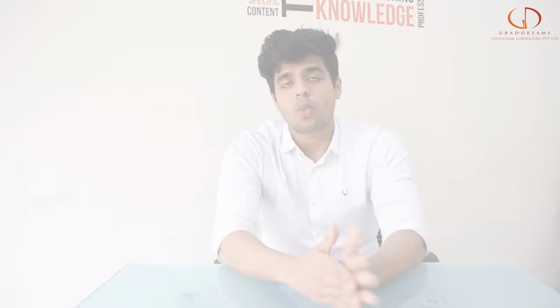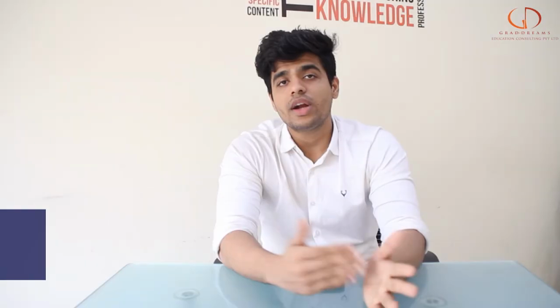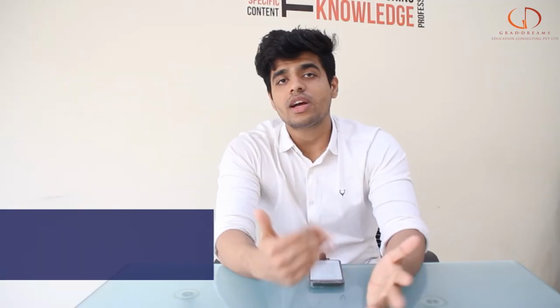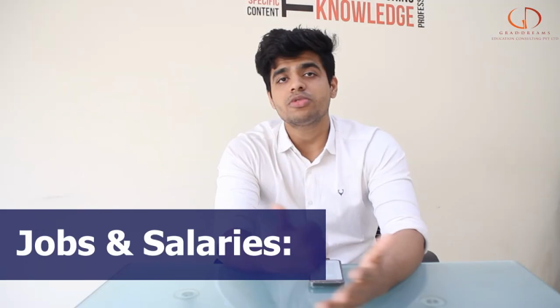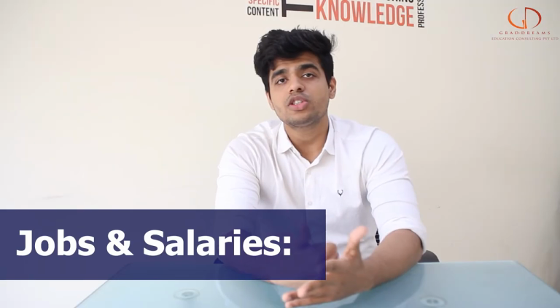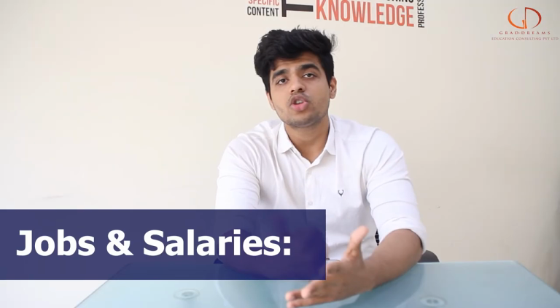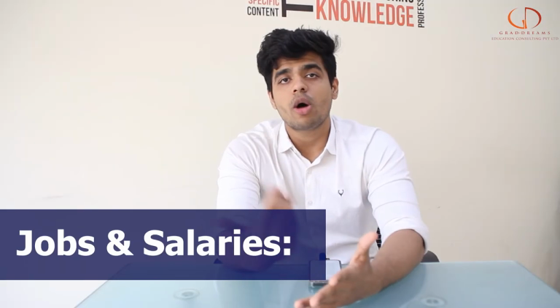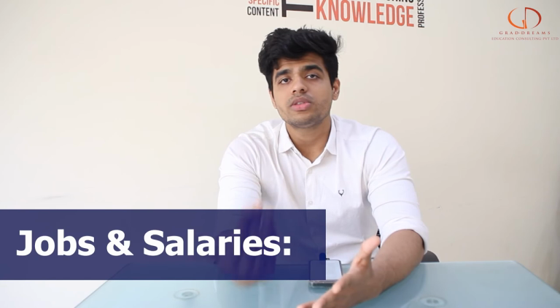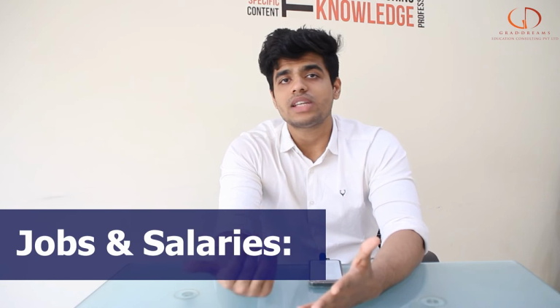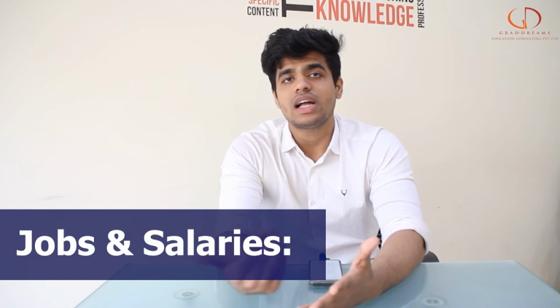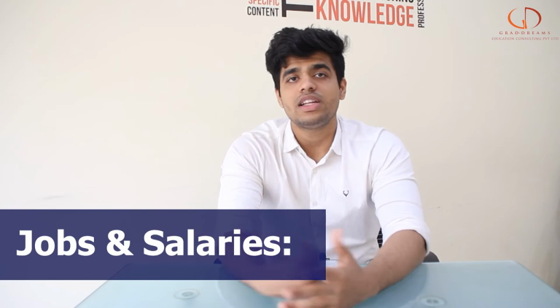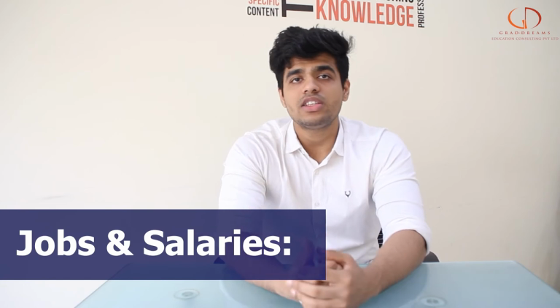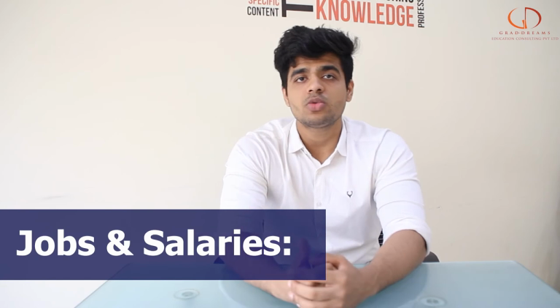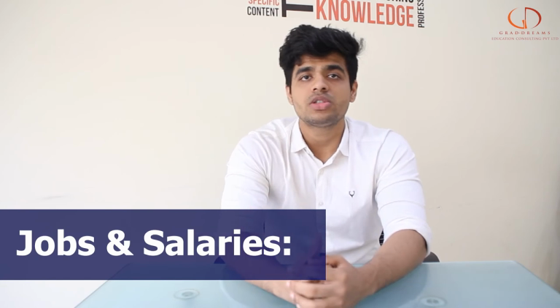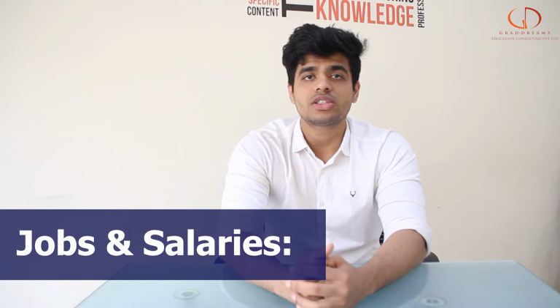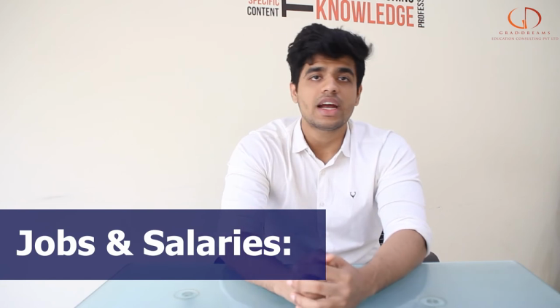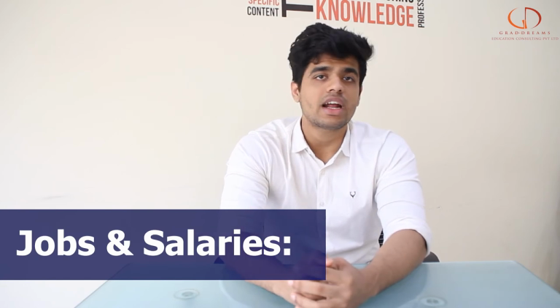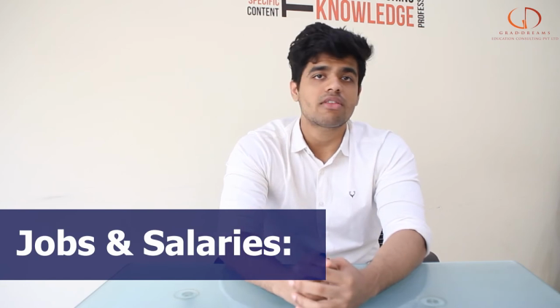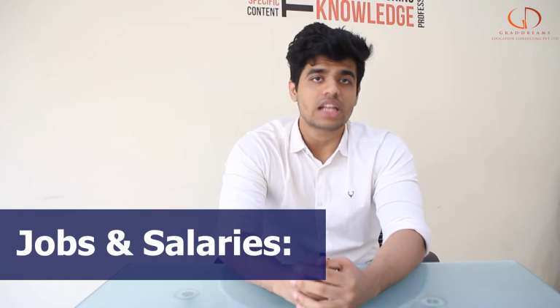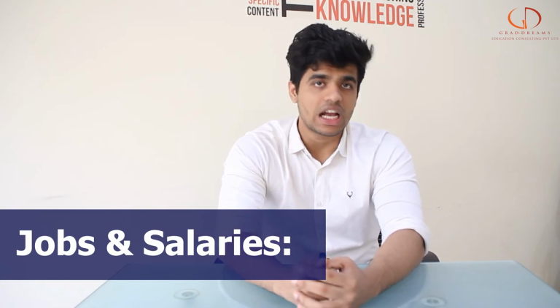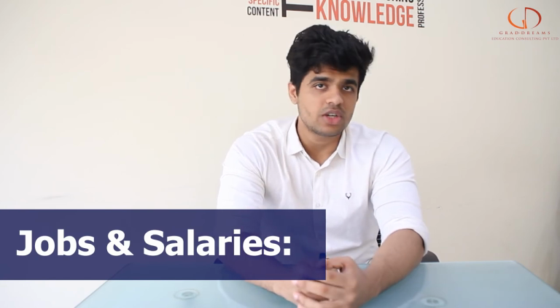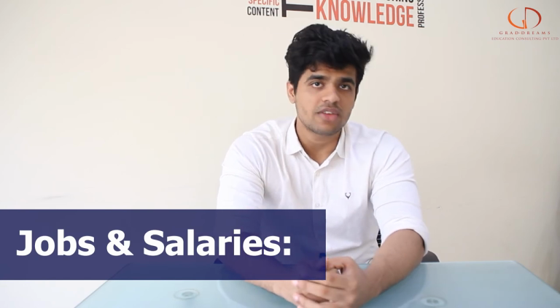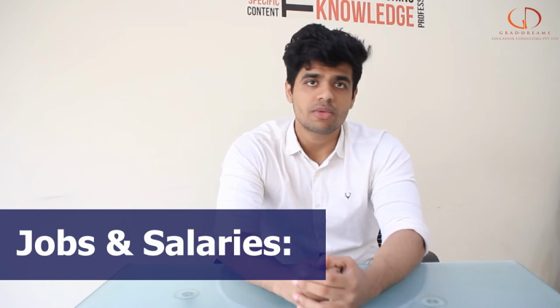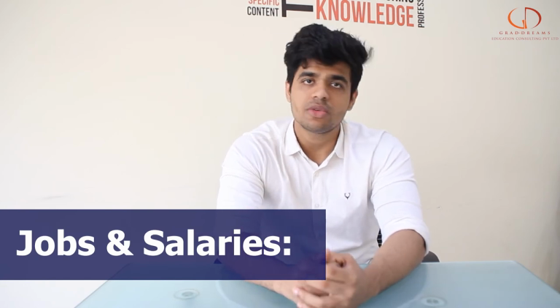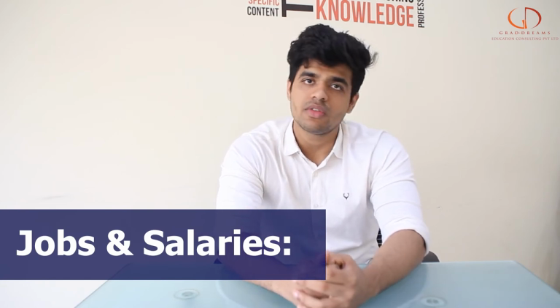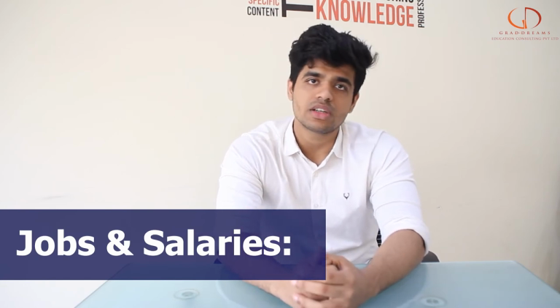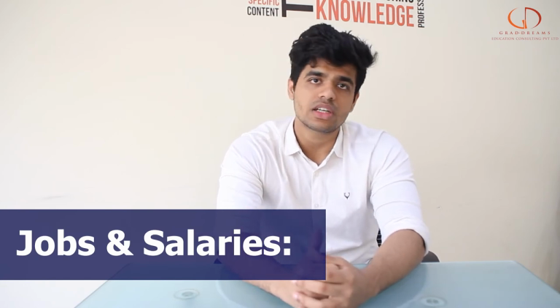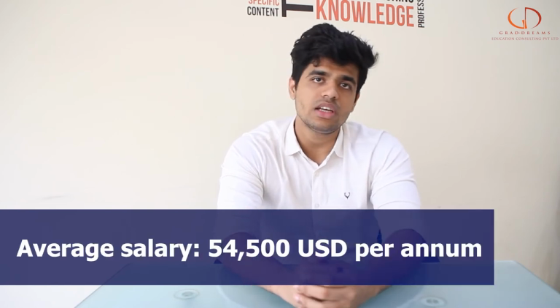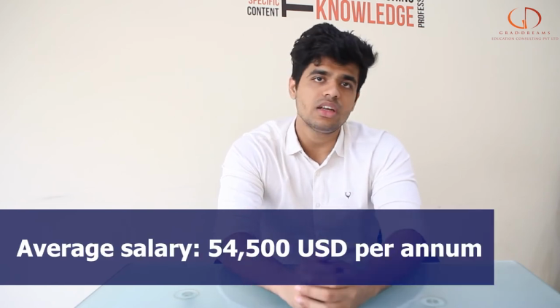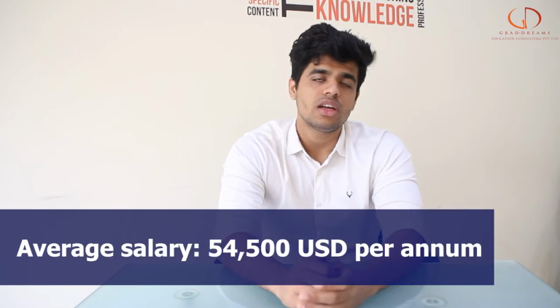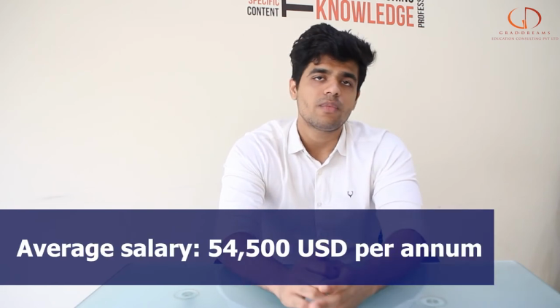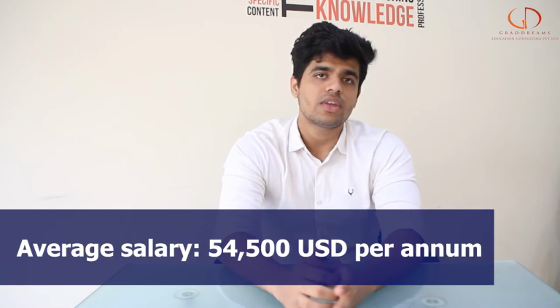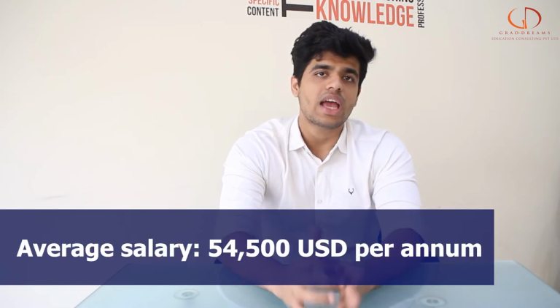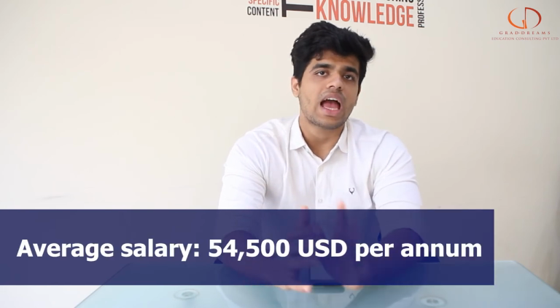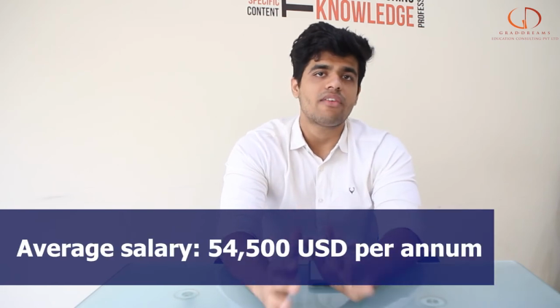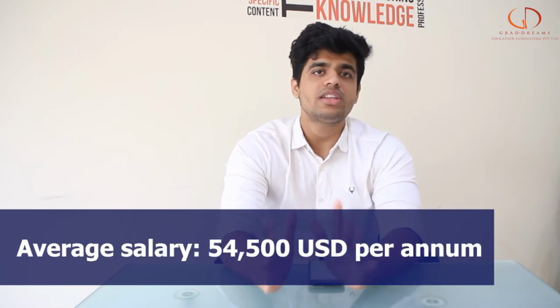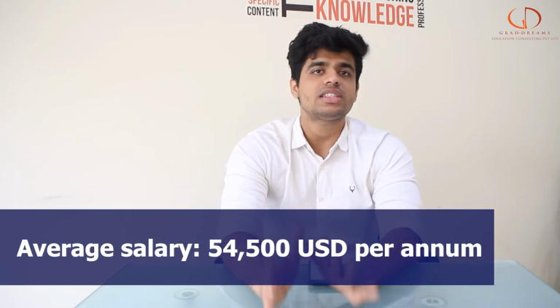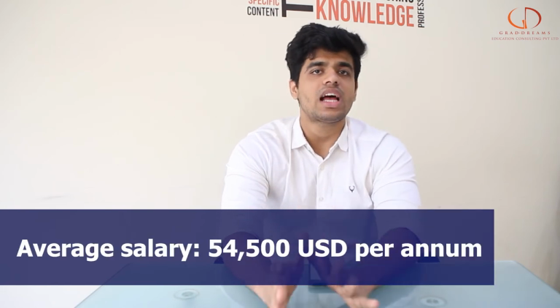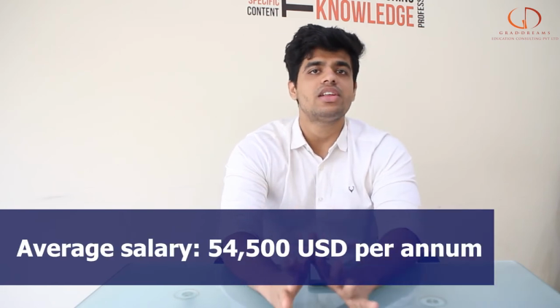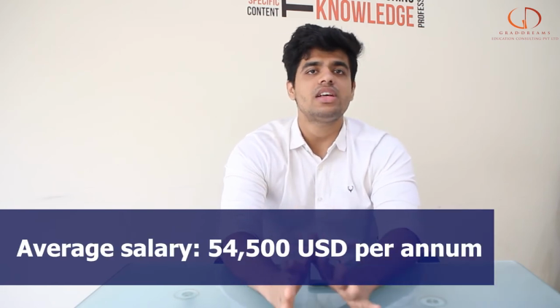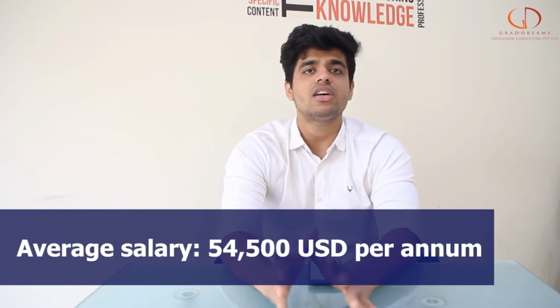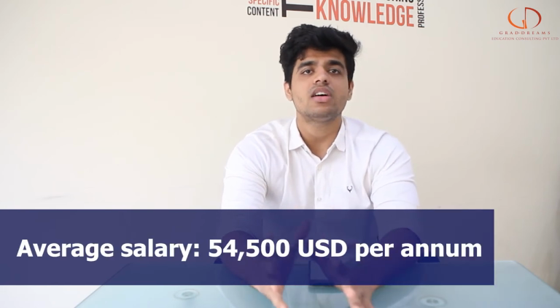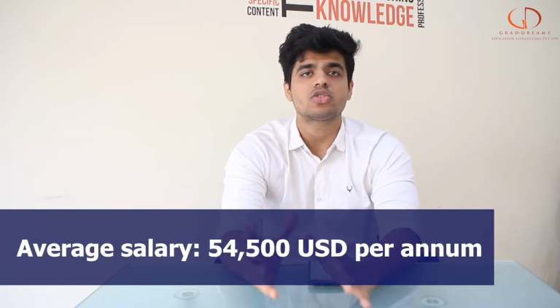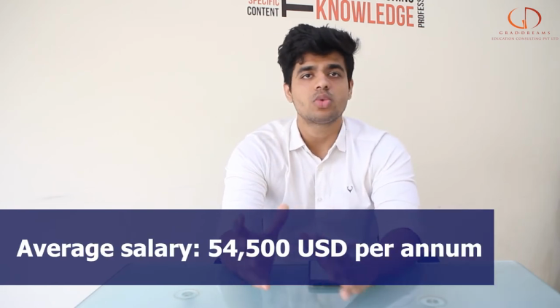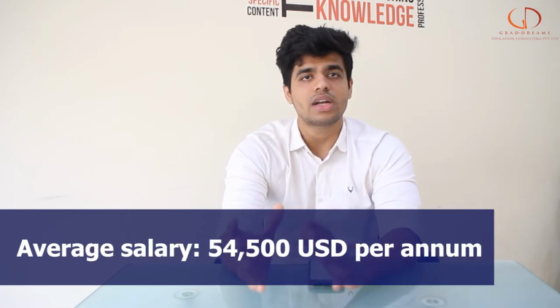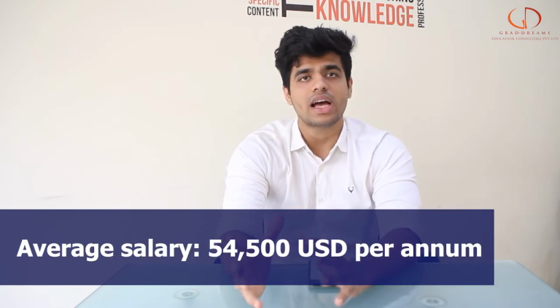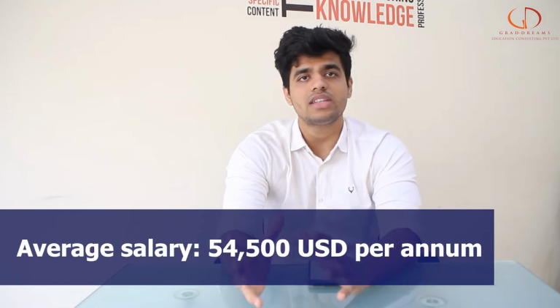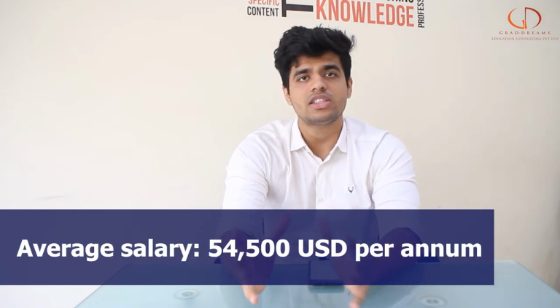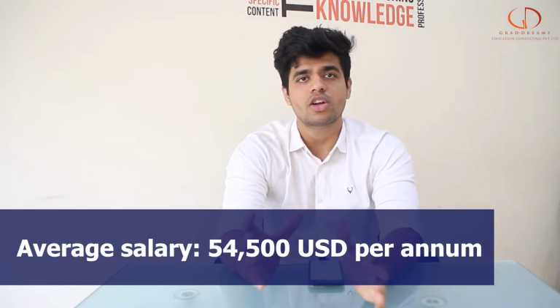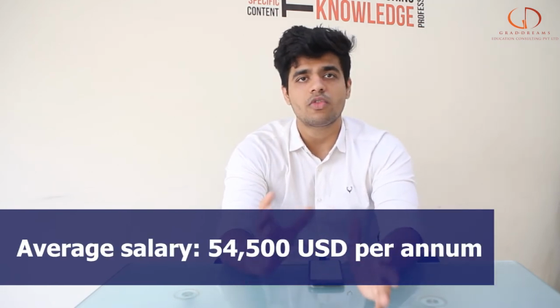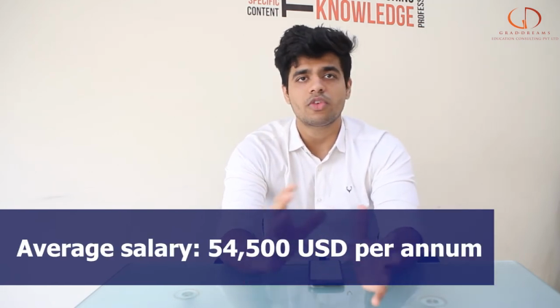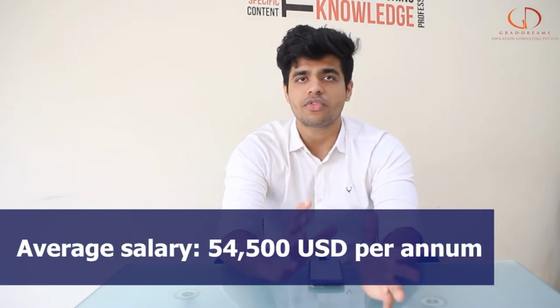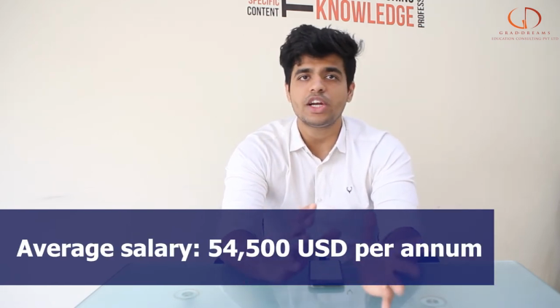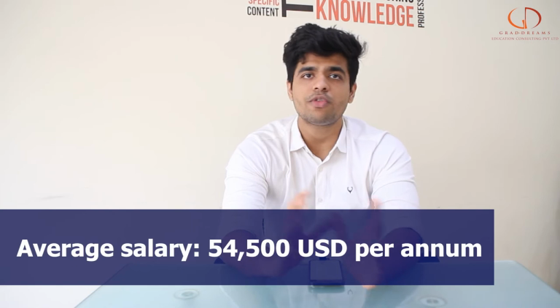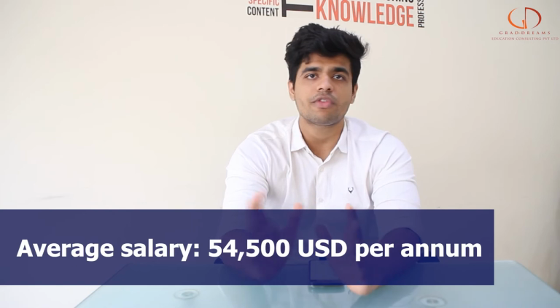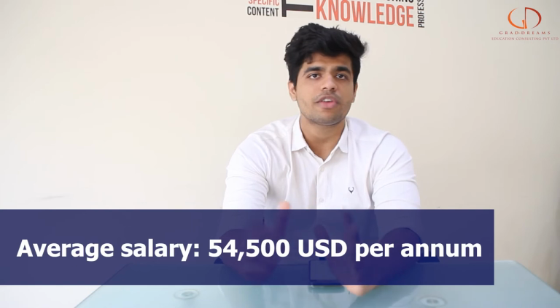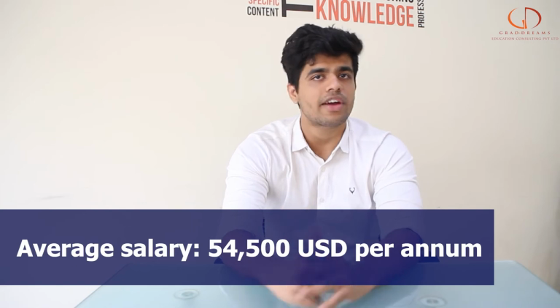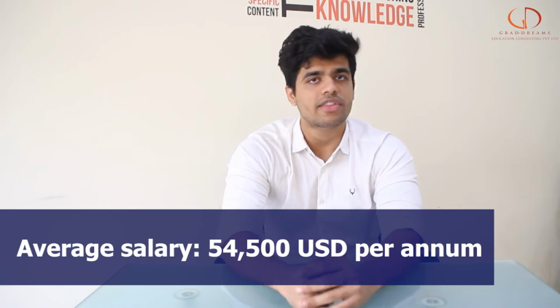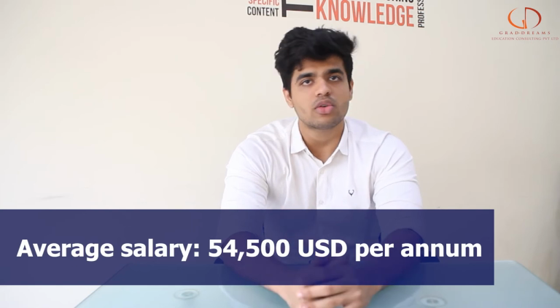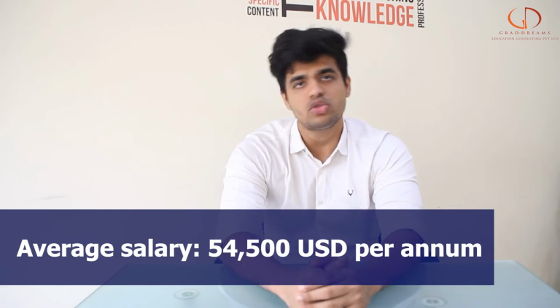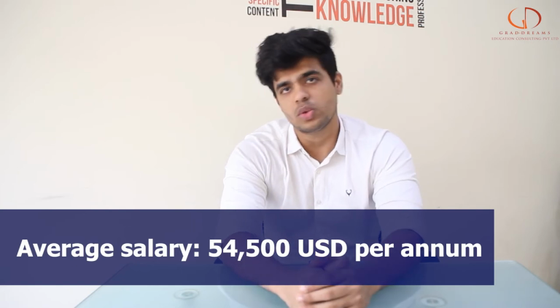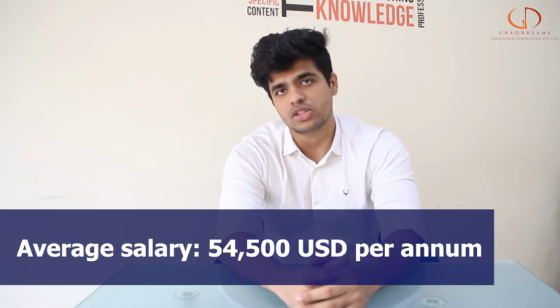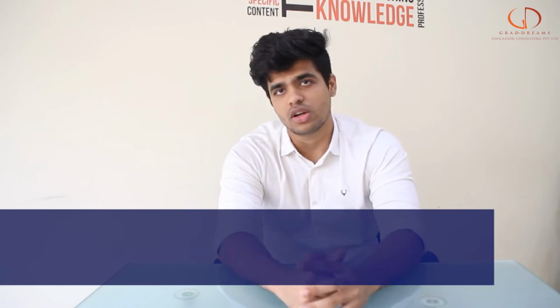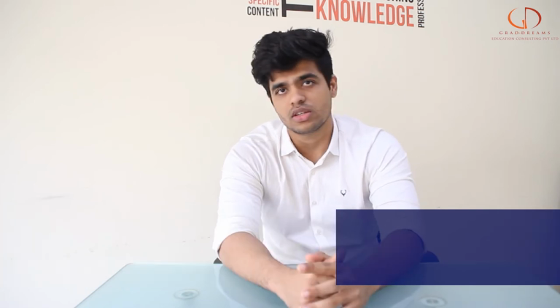When it comes to the jobs and salary students get after graduating from the university, the average salary a student earns is around 50,000 to 55,000 US dollars.